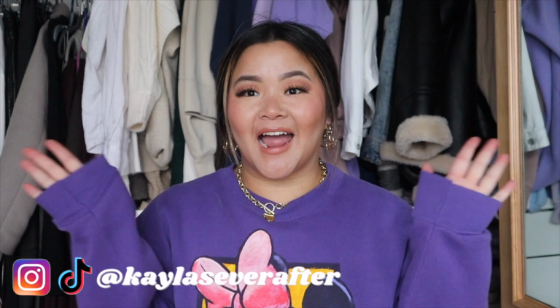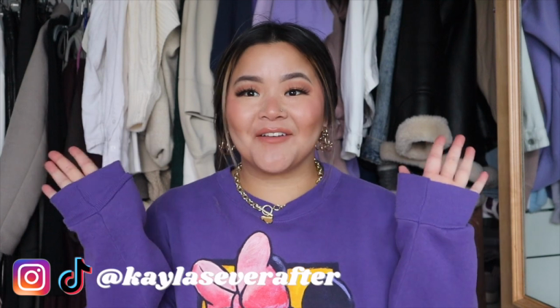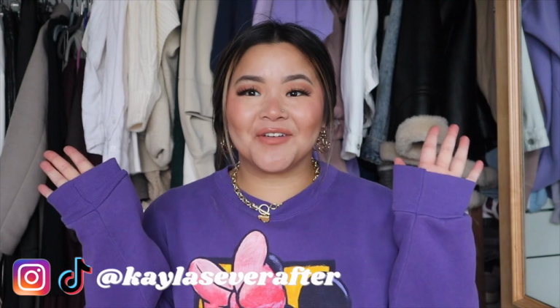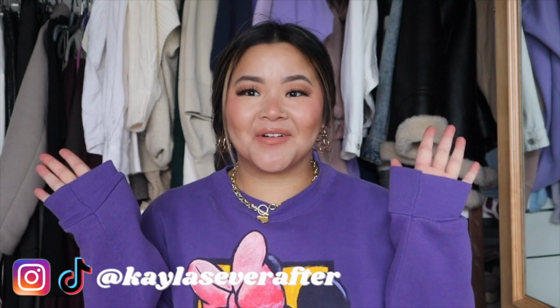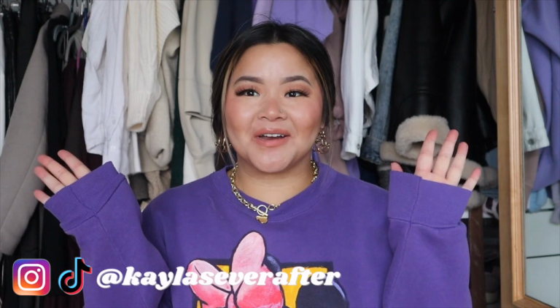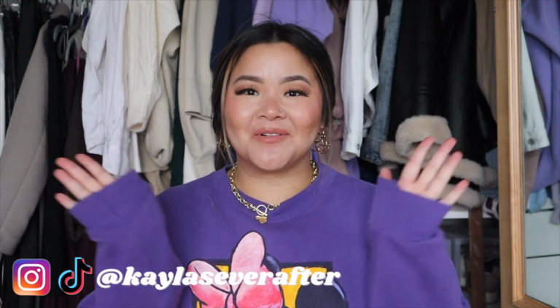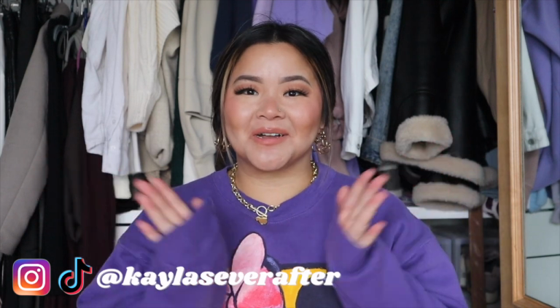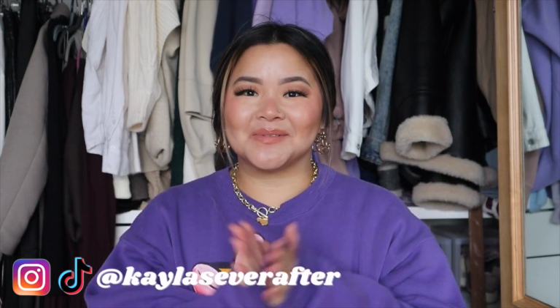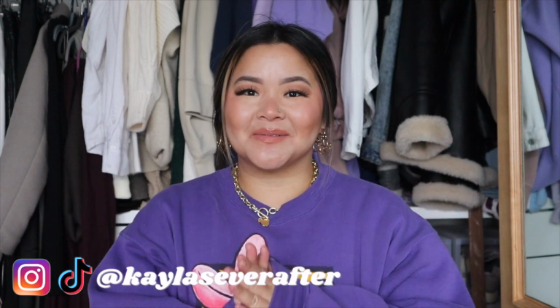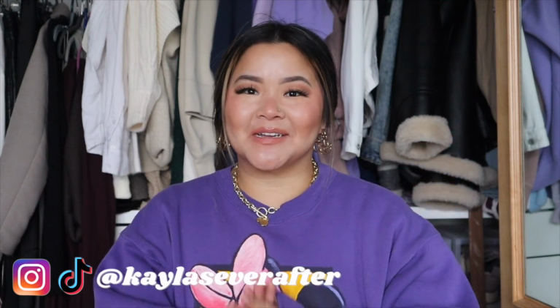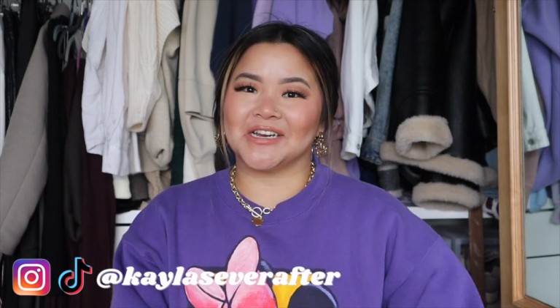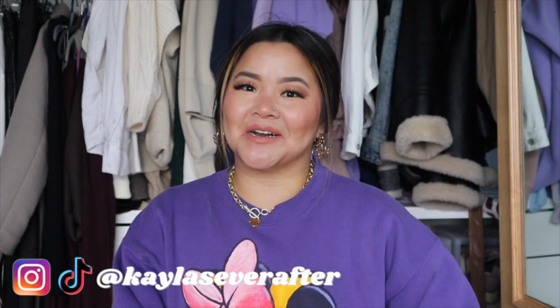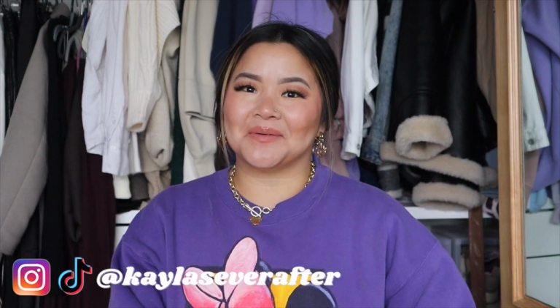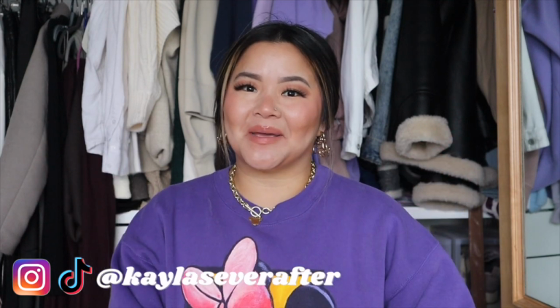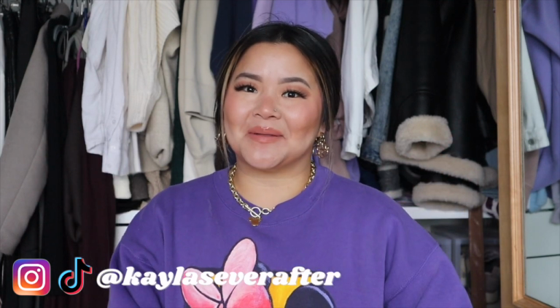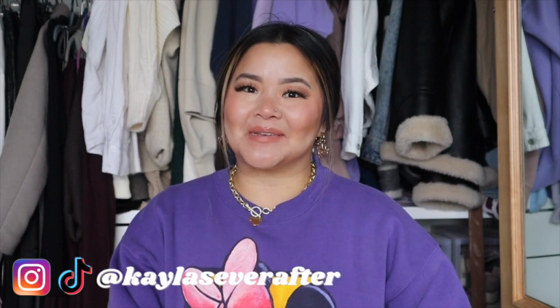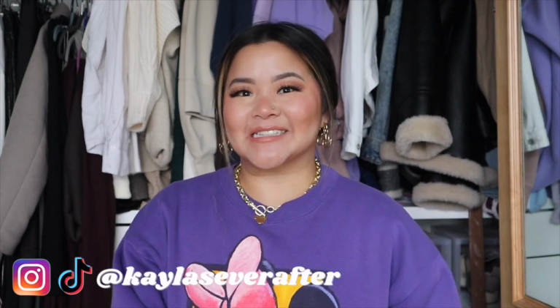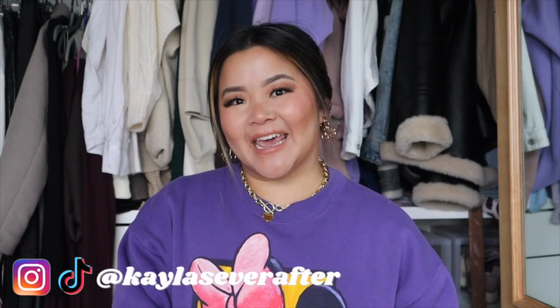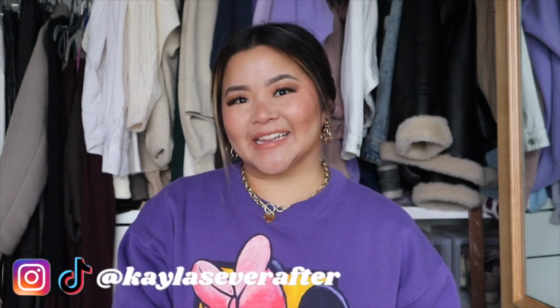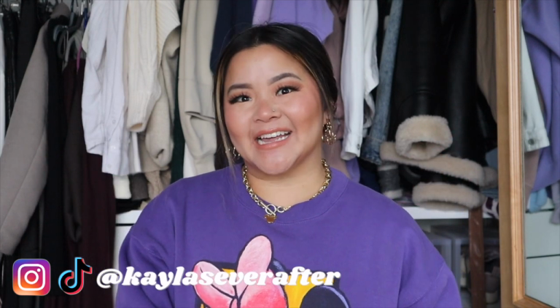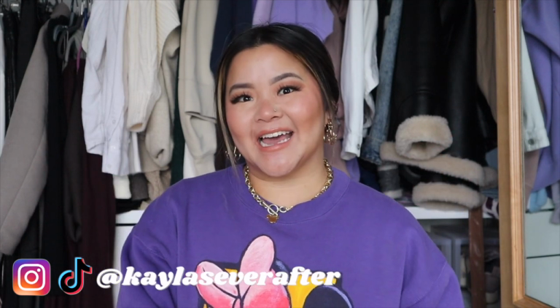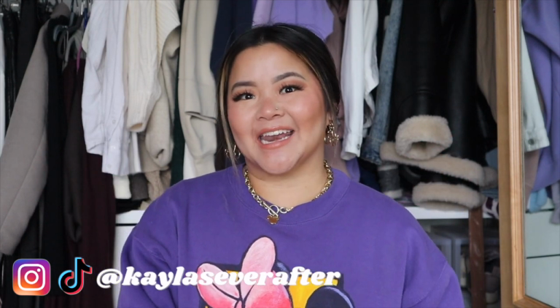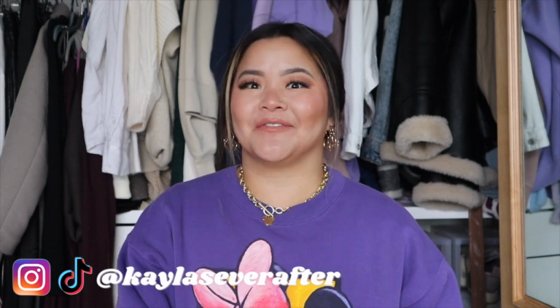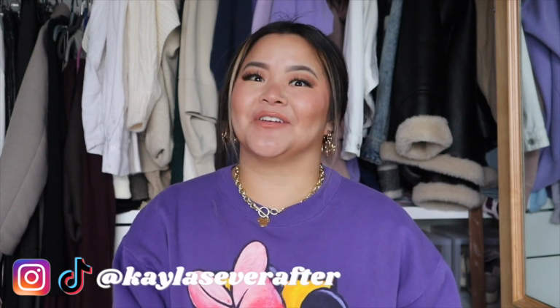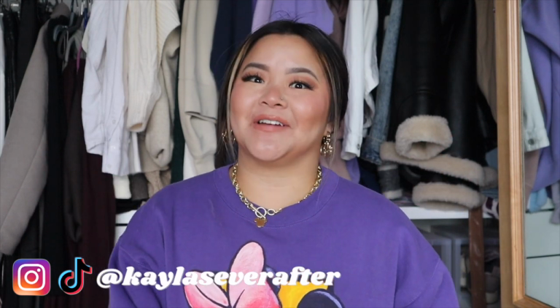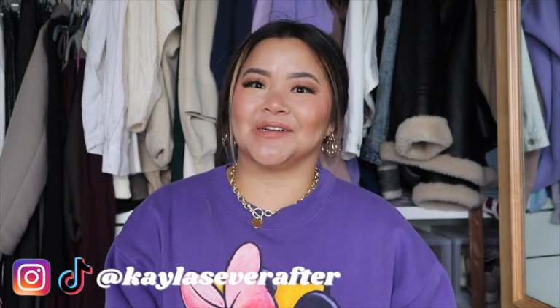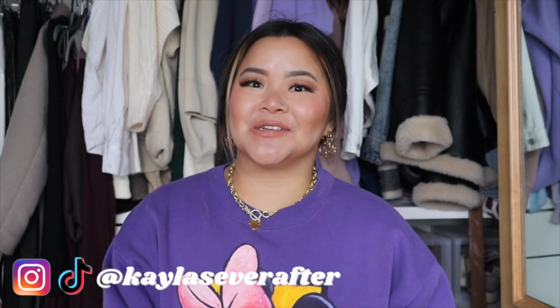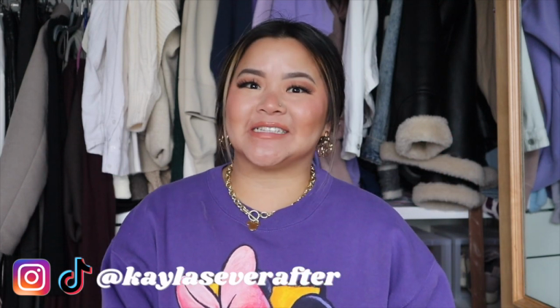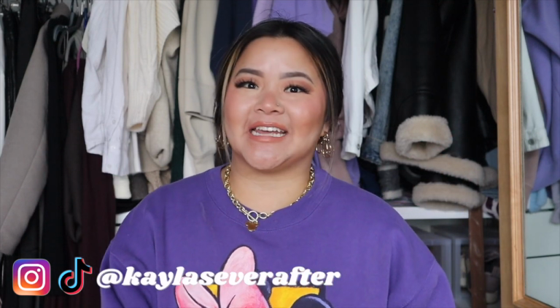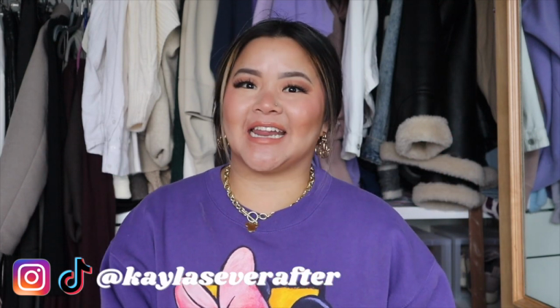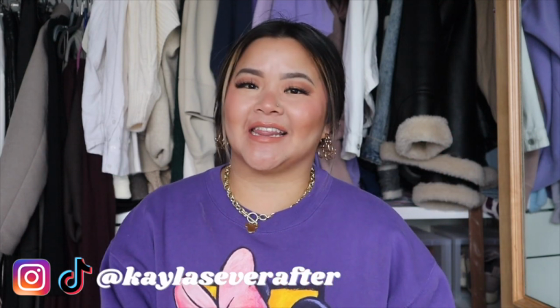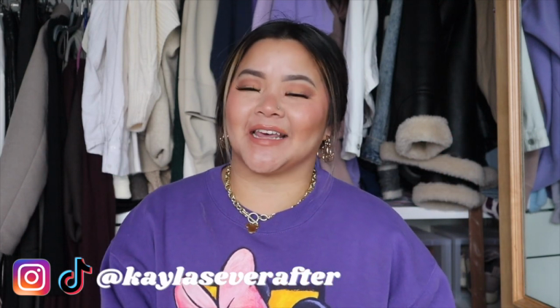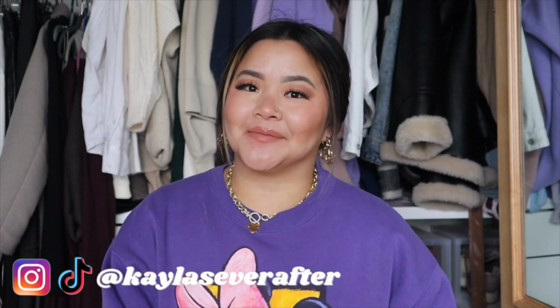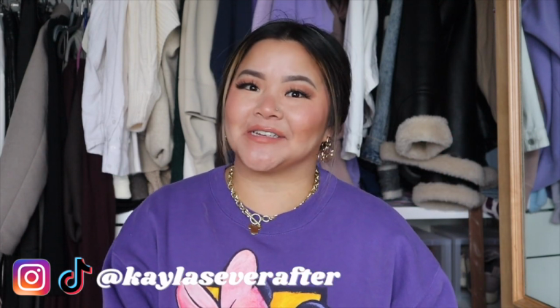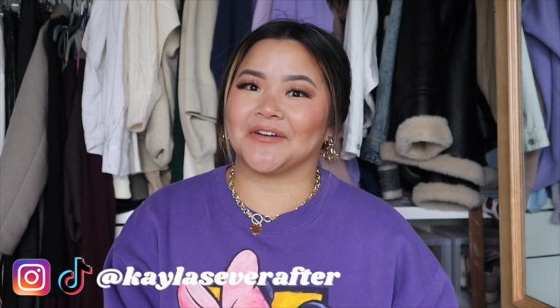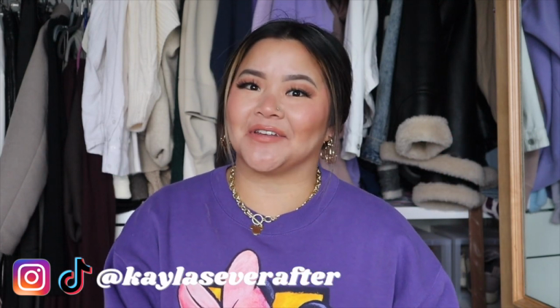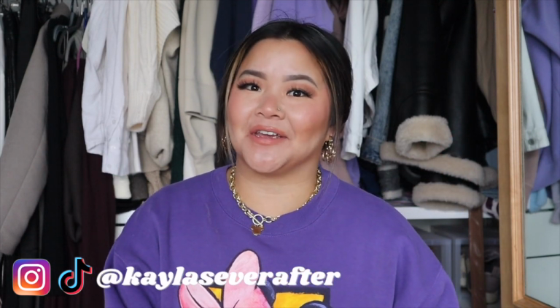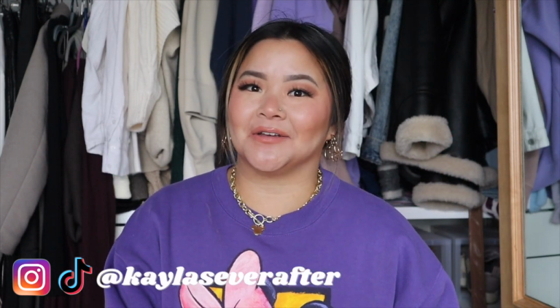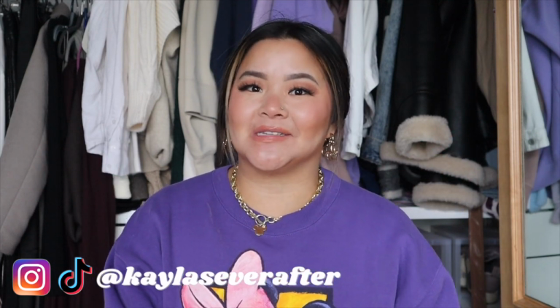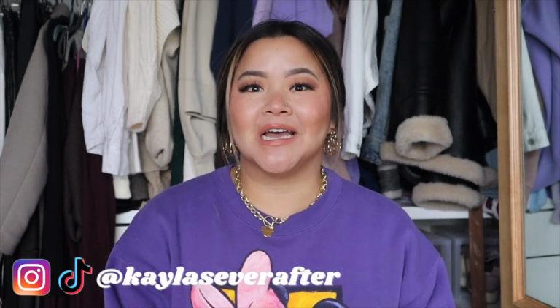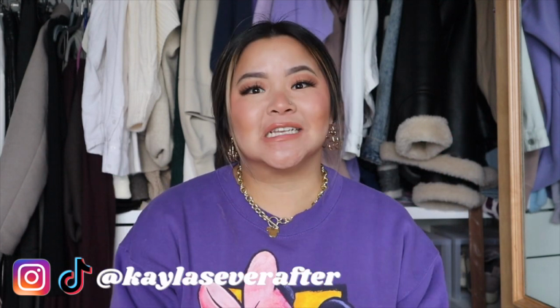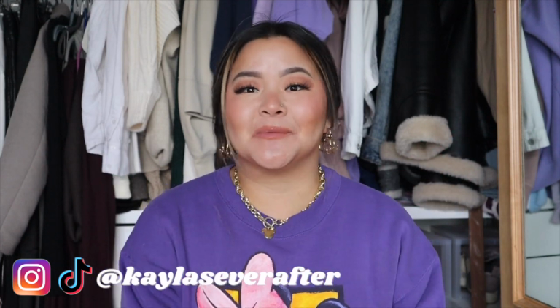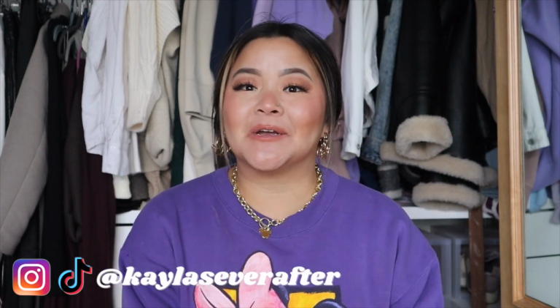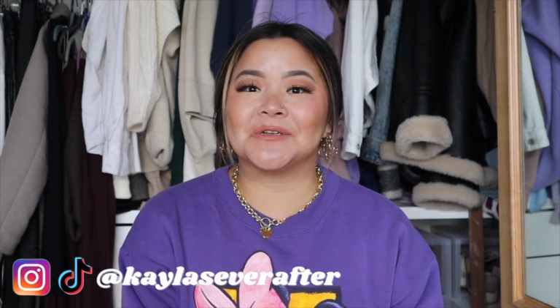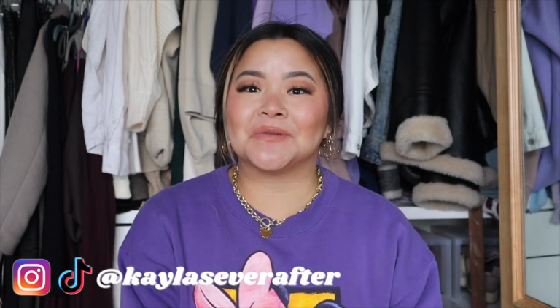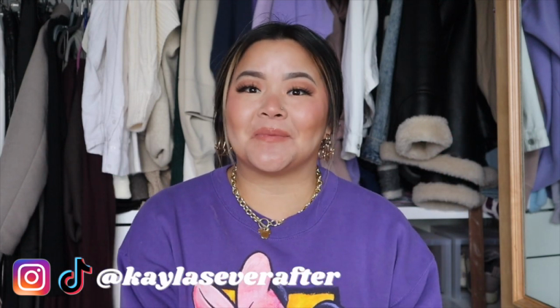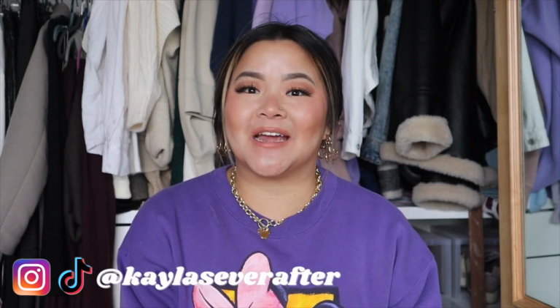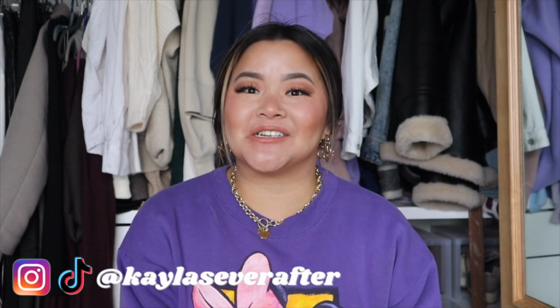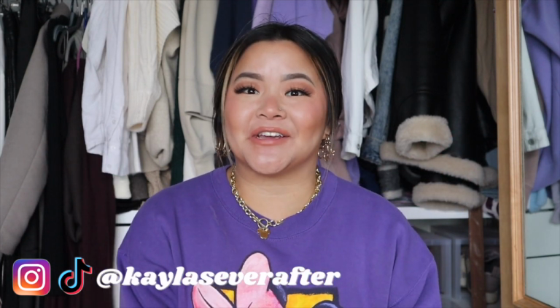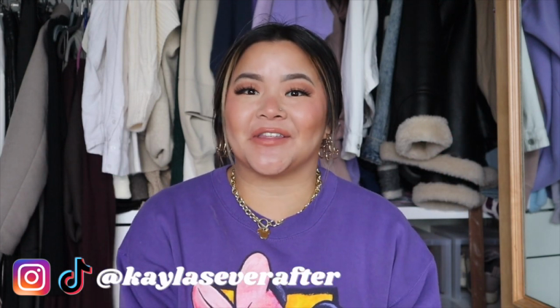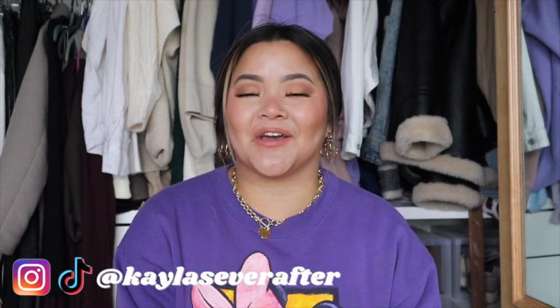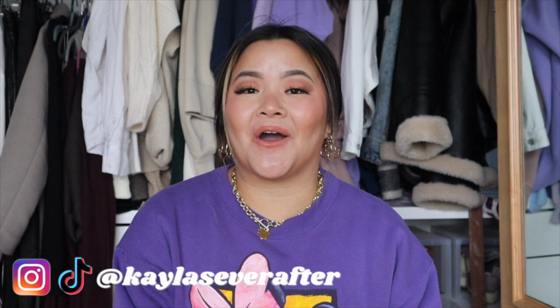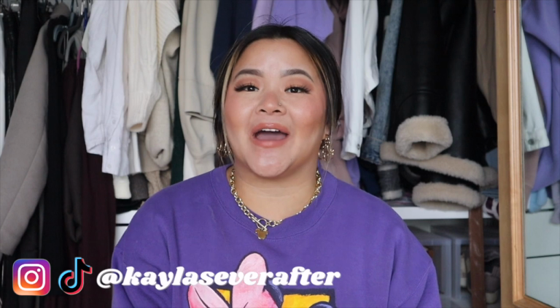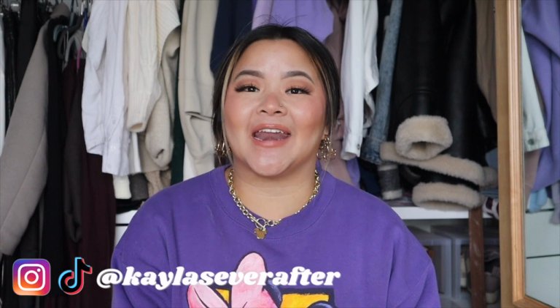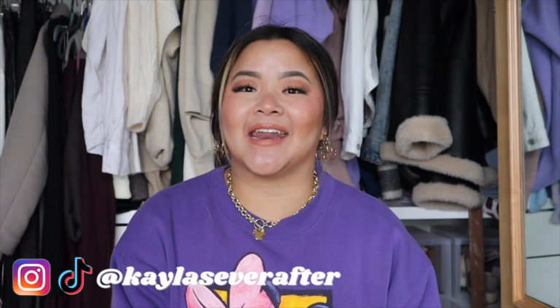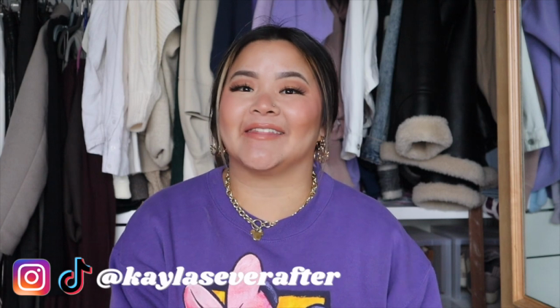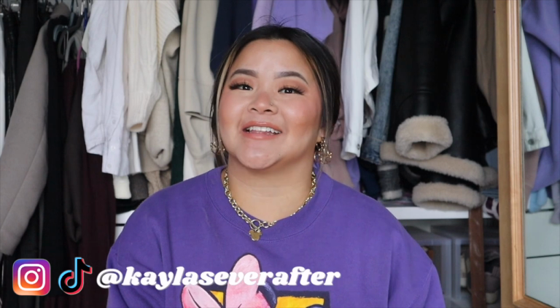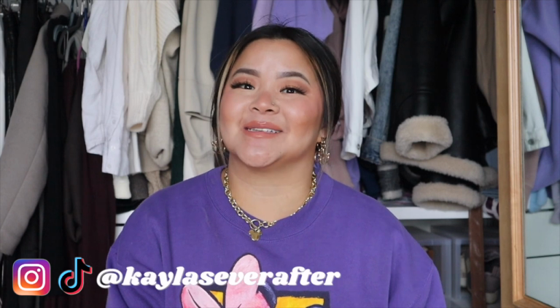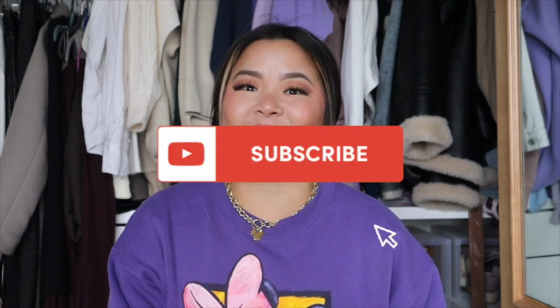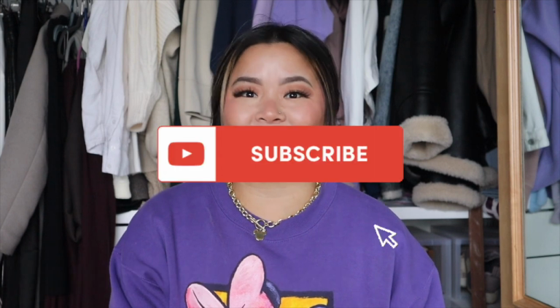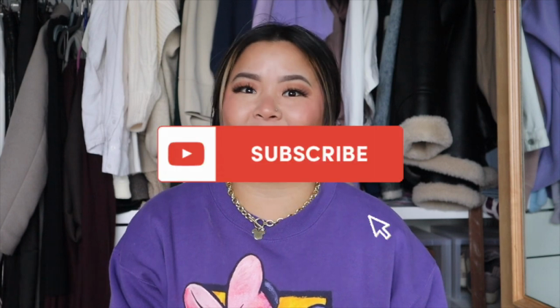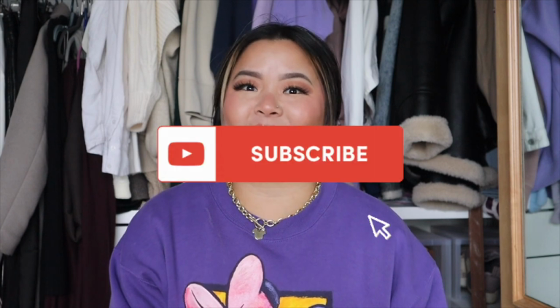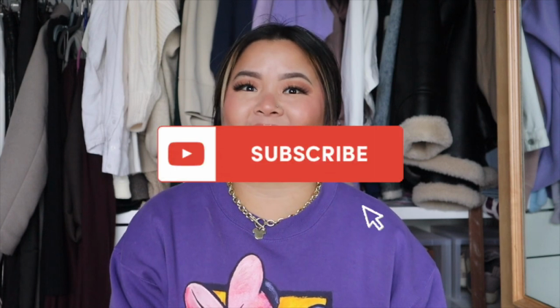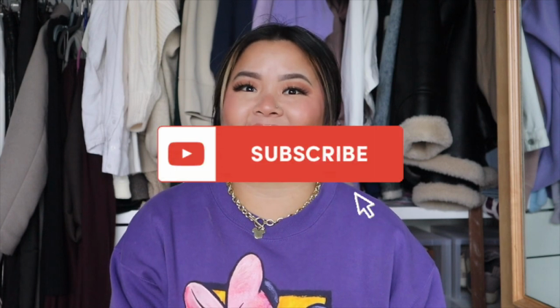Hi everyone! Welcome to my channel. My name is Kayla and if you're interested in lifestyle videos and sprinkles of magic, then go ahead and hit that subscribe button.